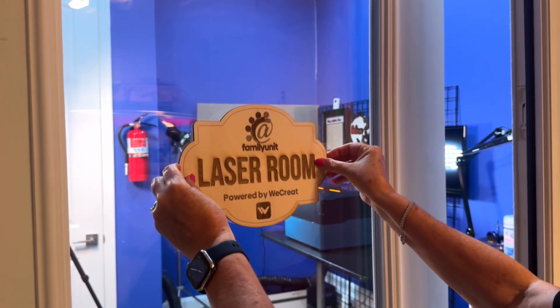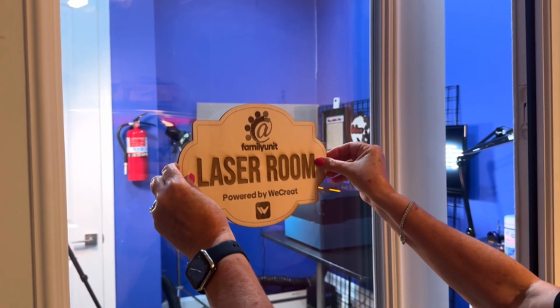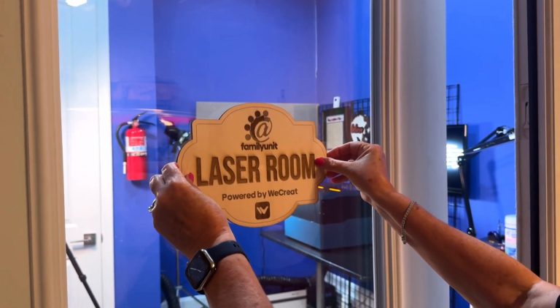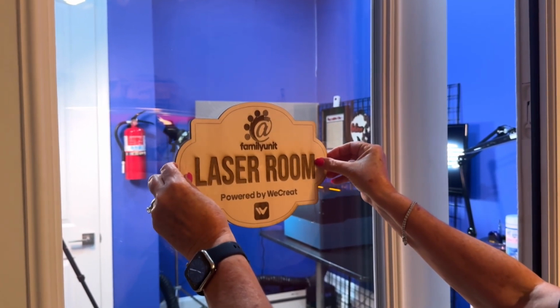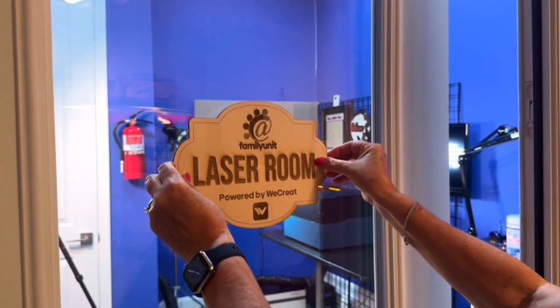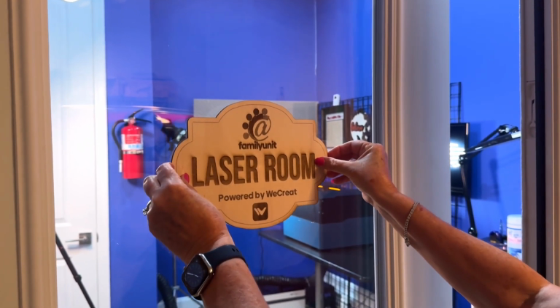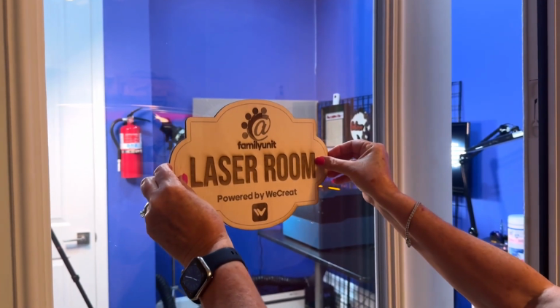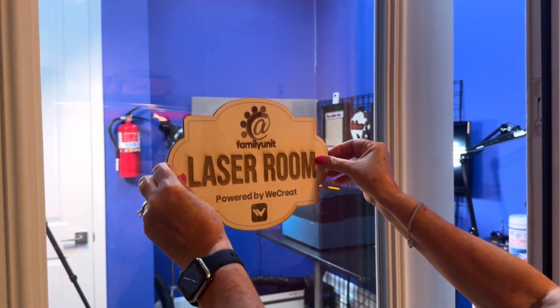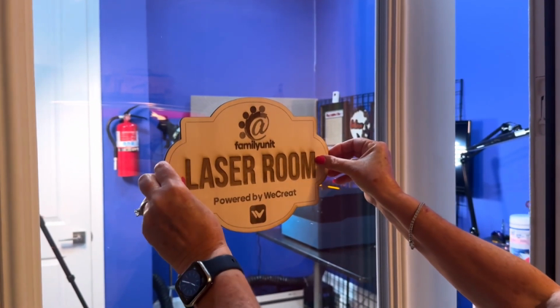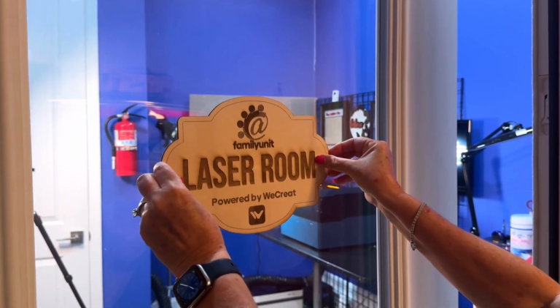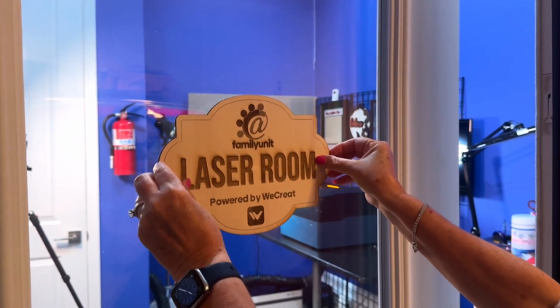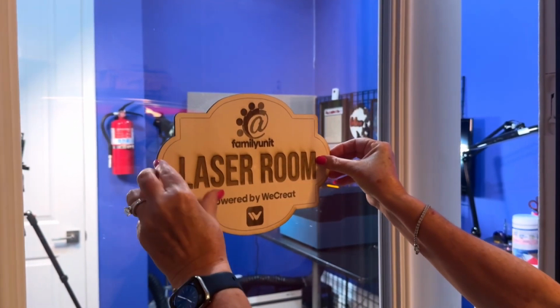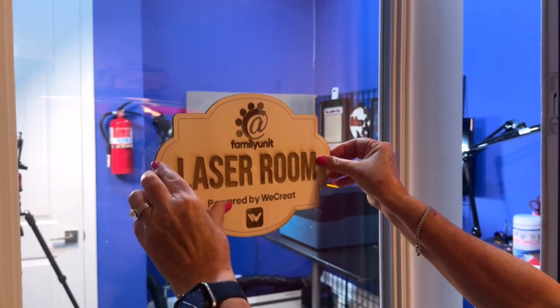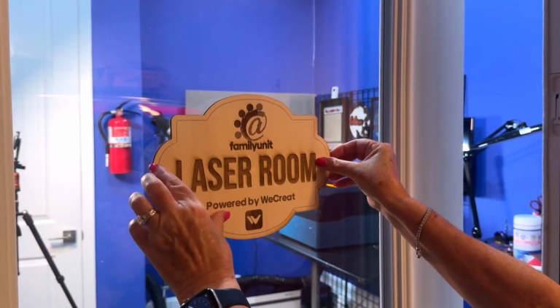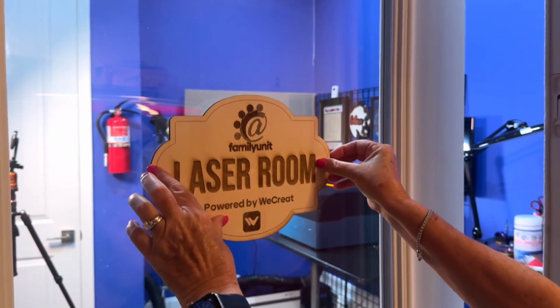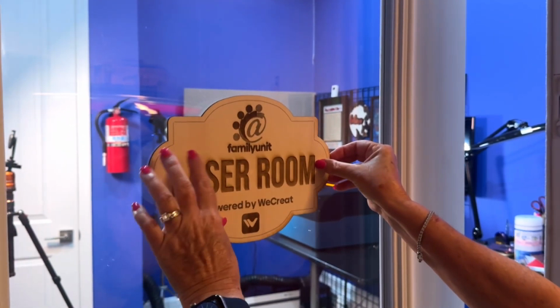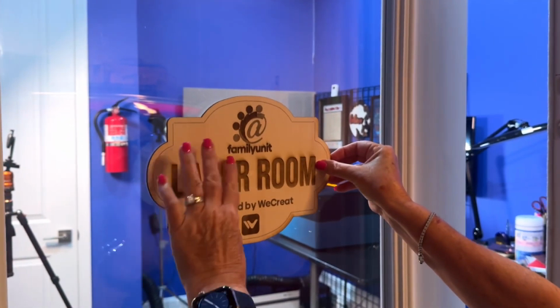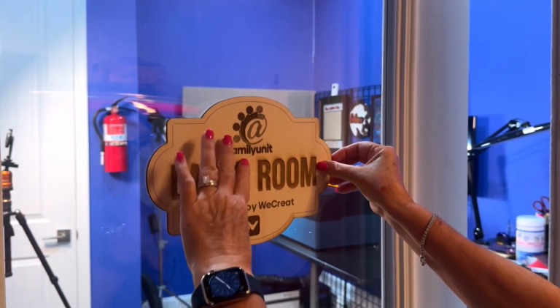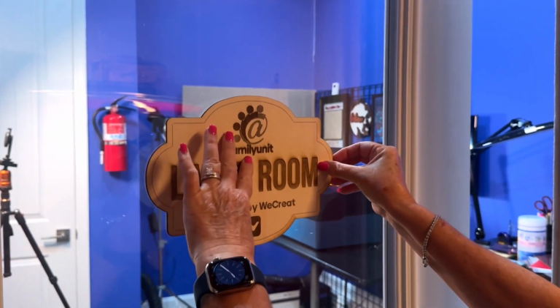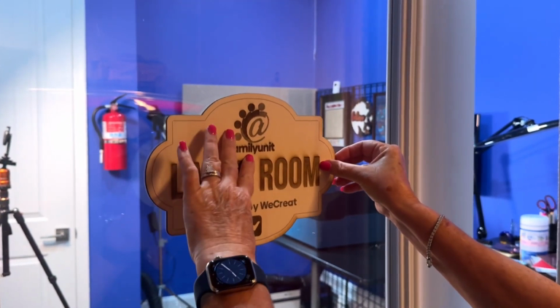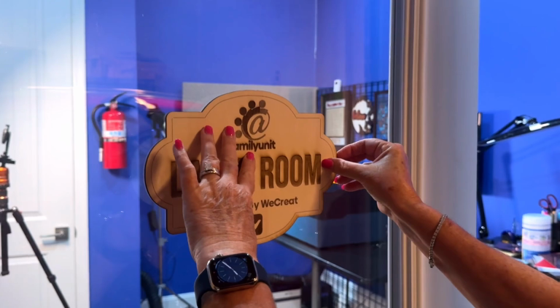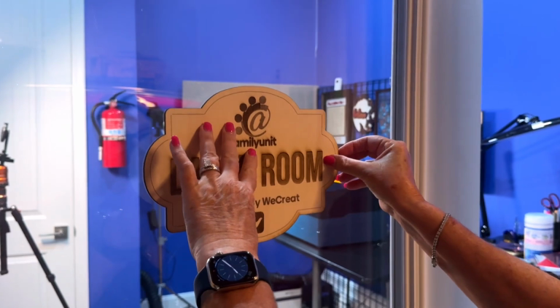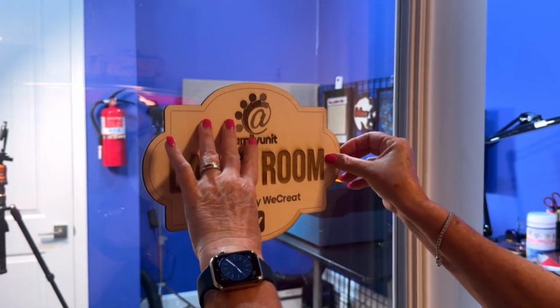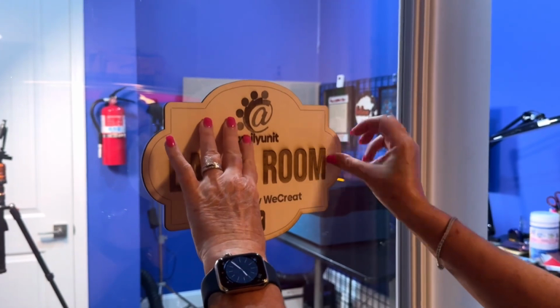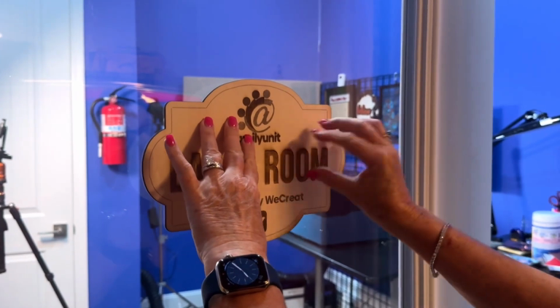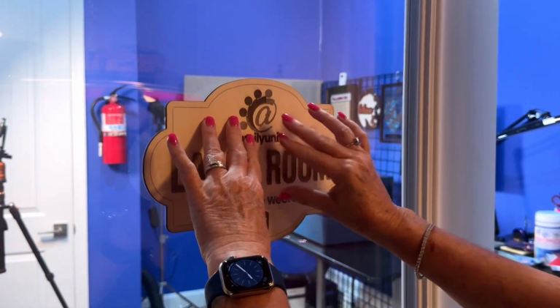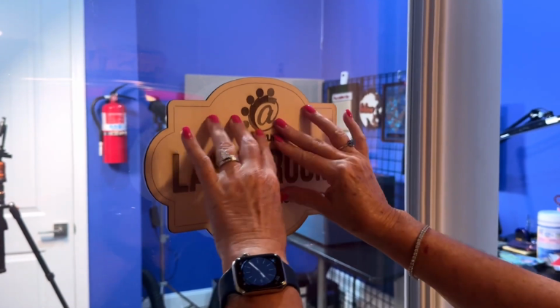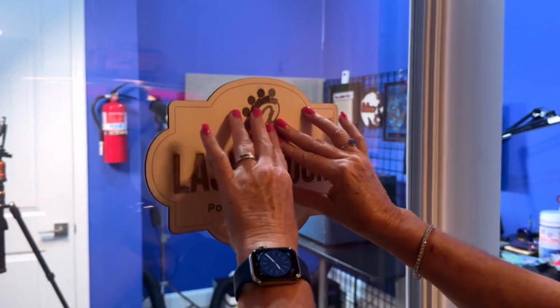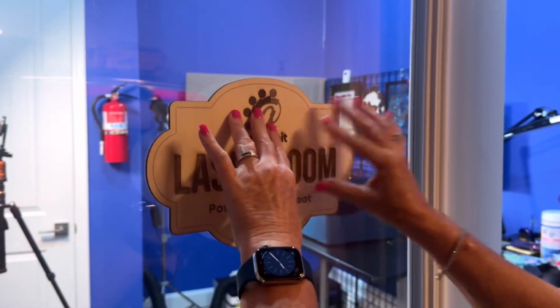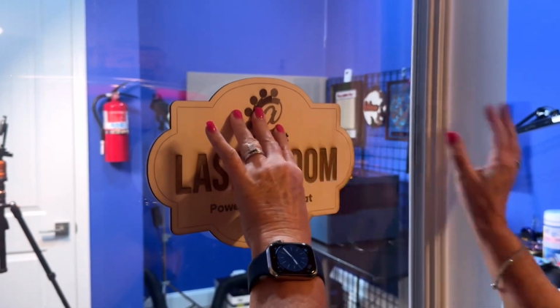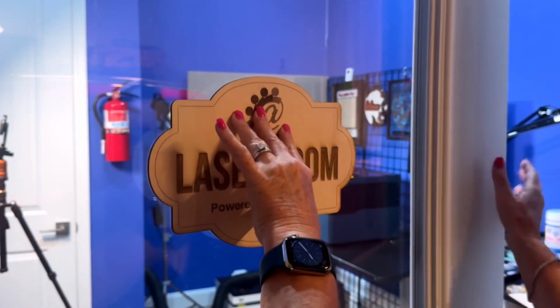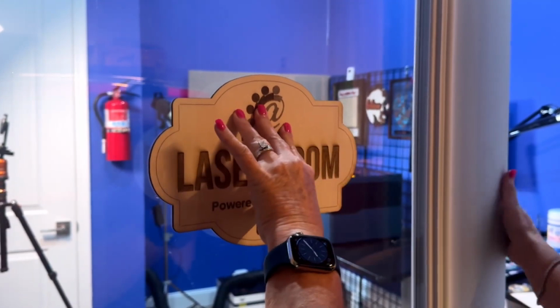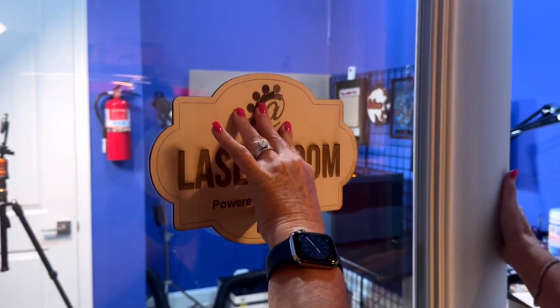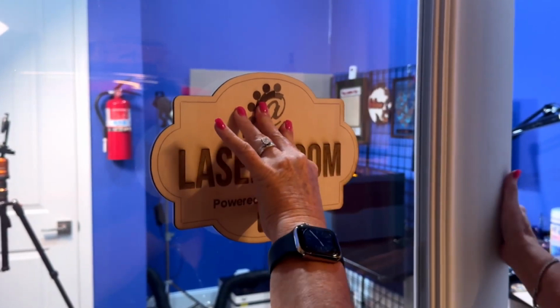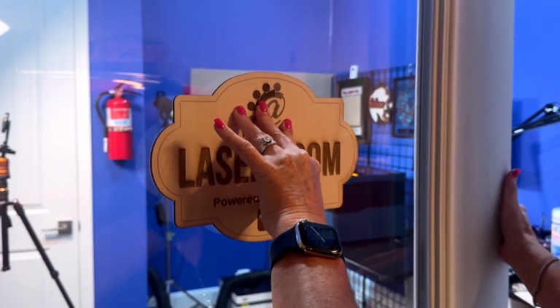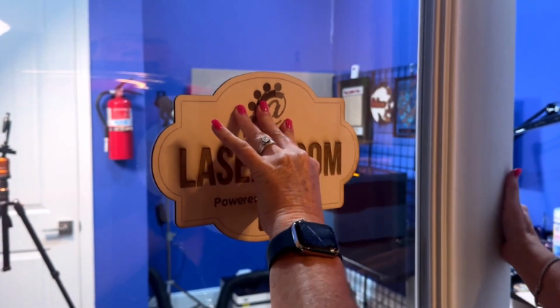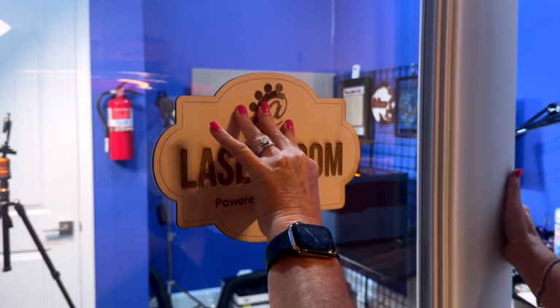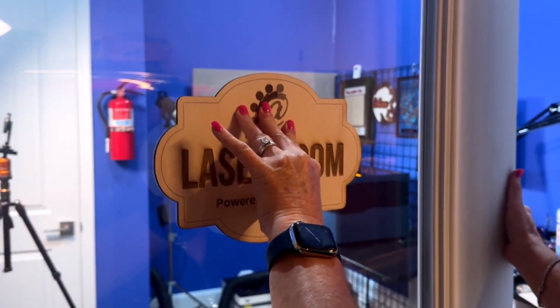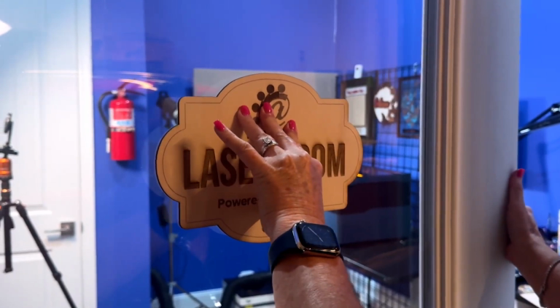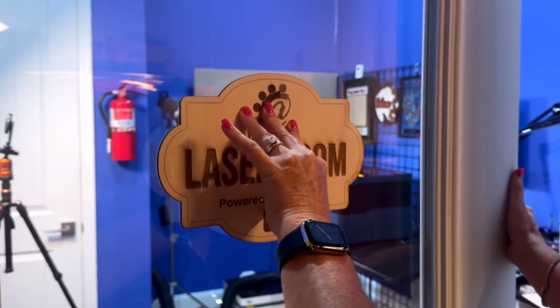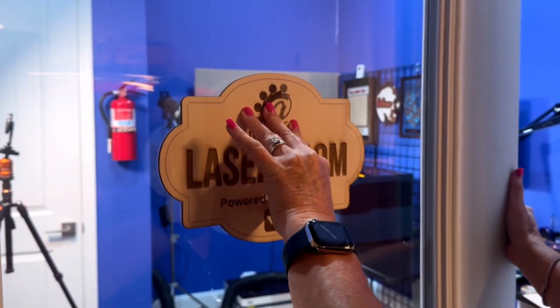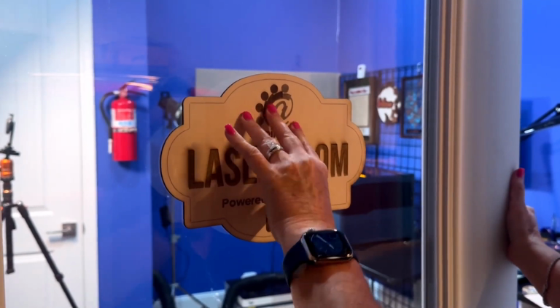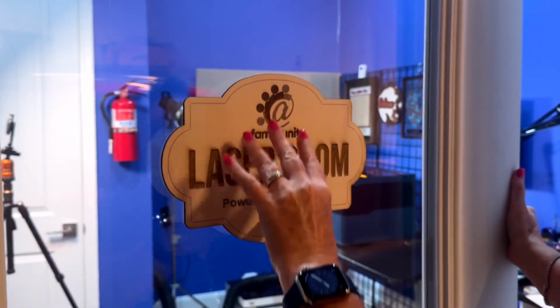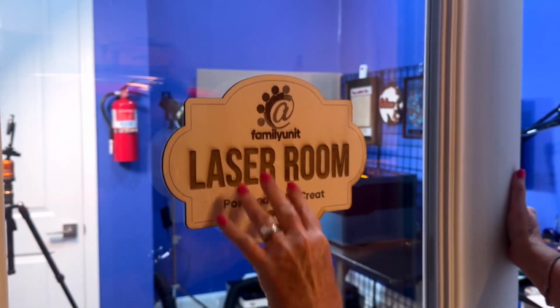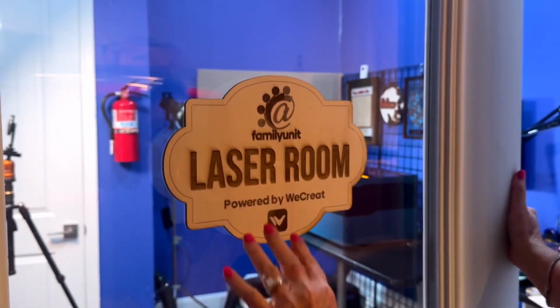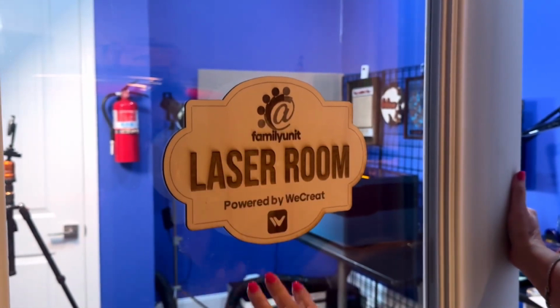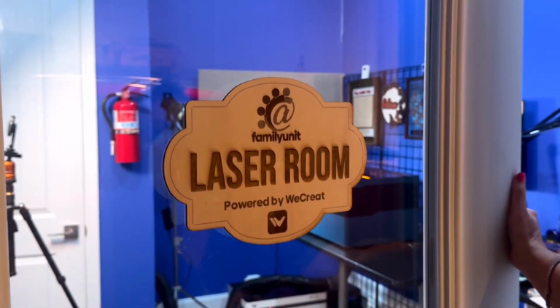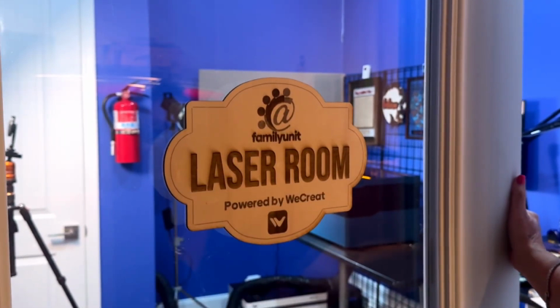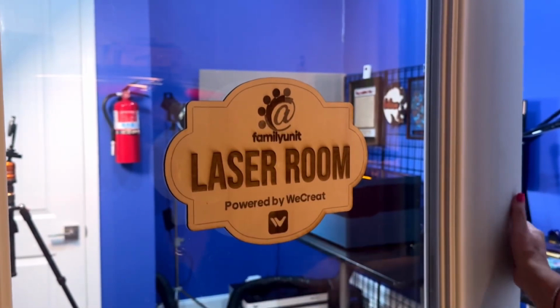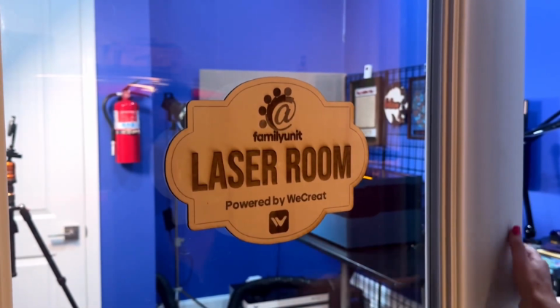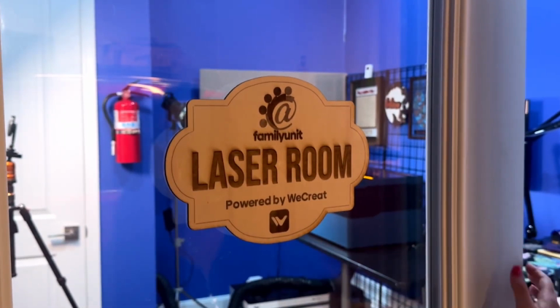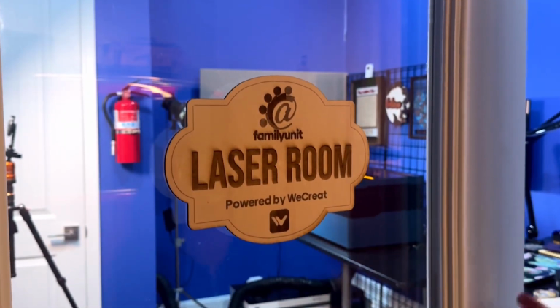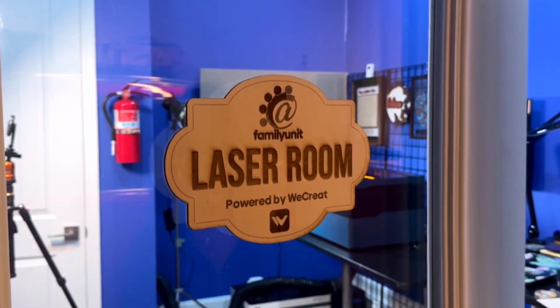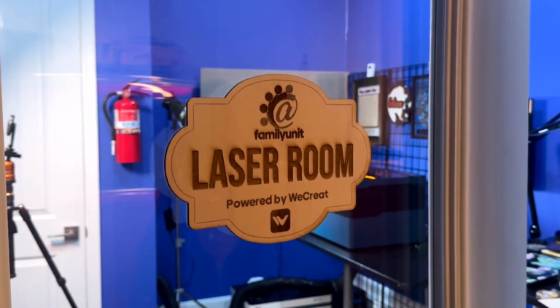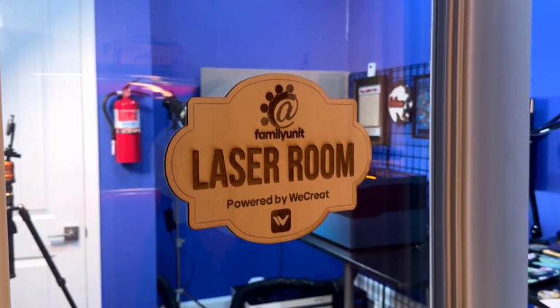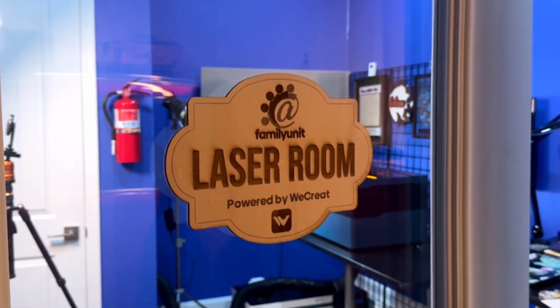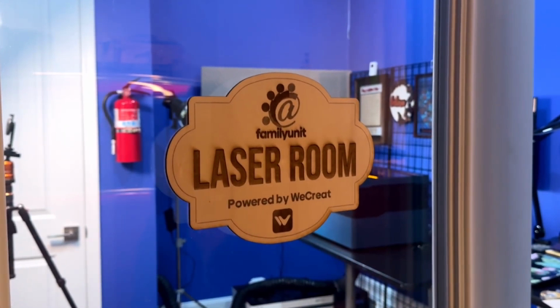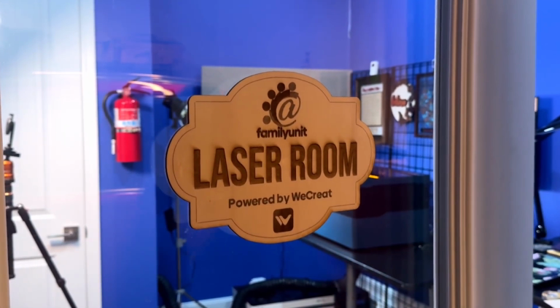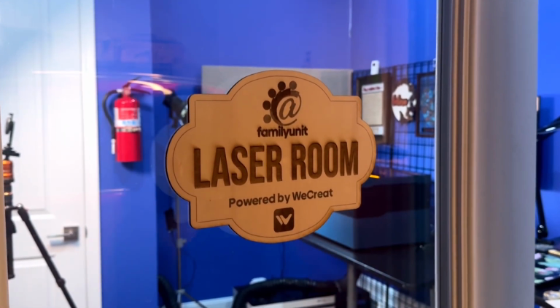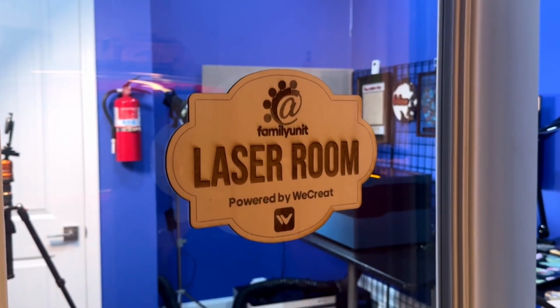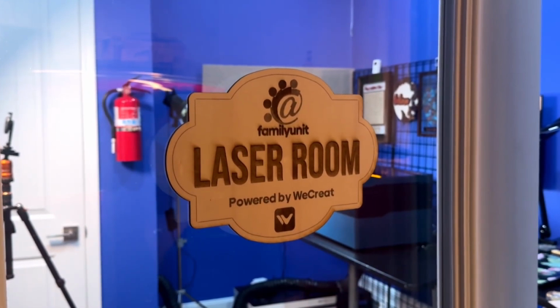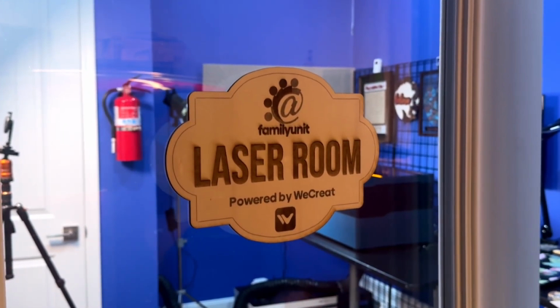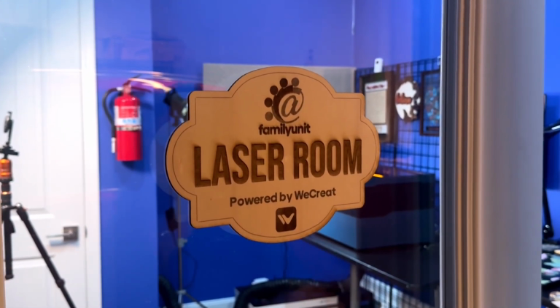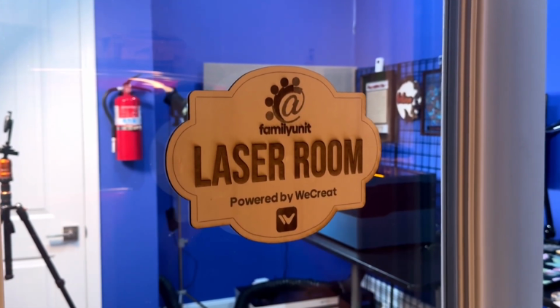Either way, you're going to get great results. The WeCreate Vision is an amazing machine, but save time with the 40W model.